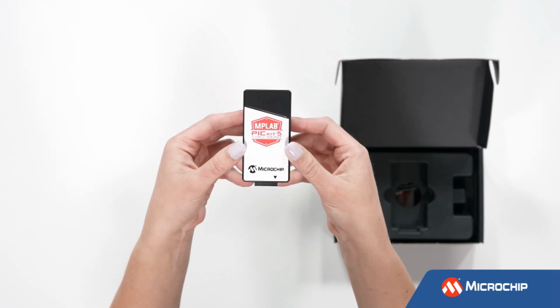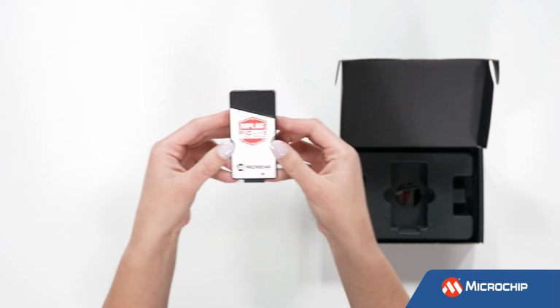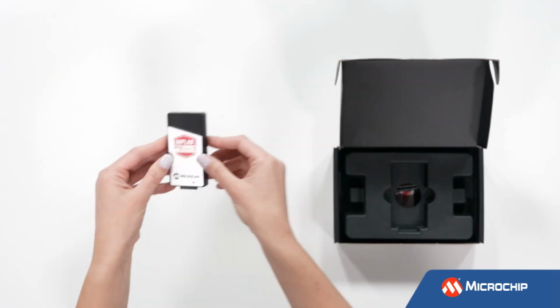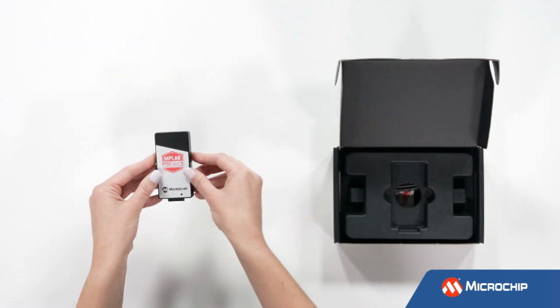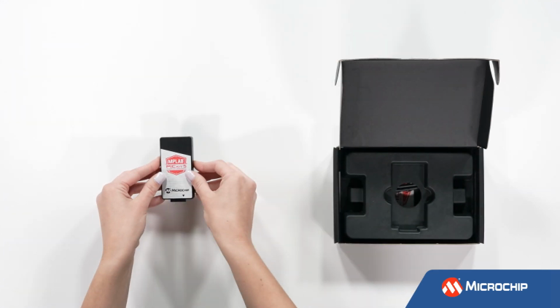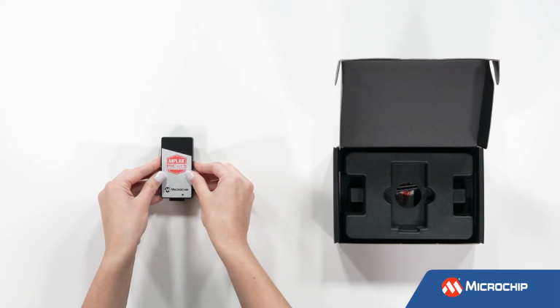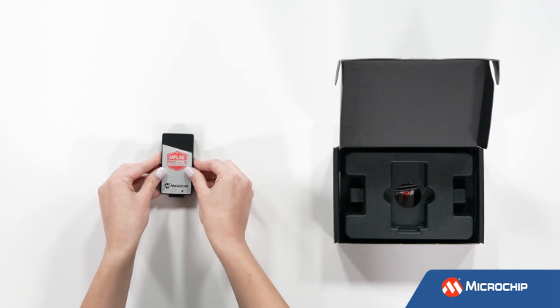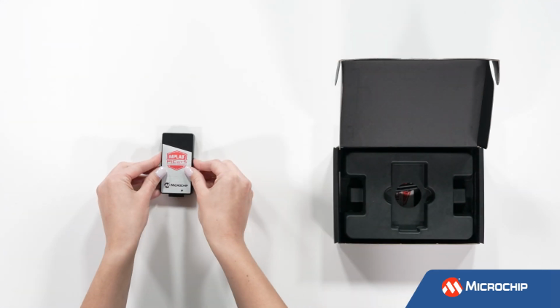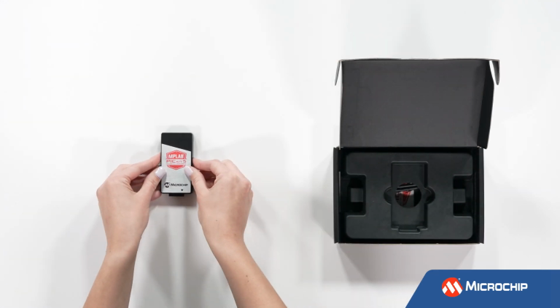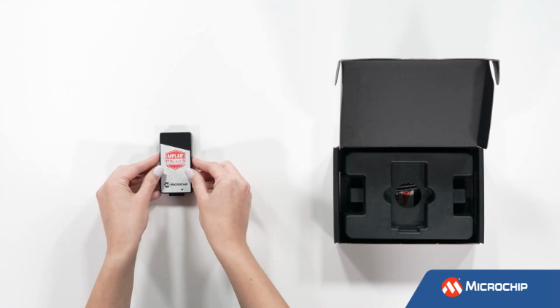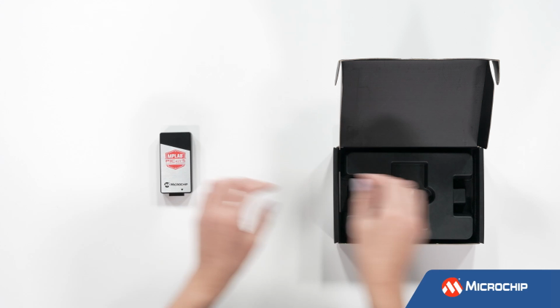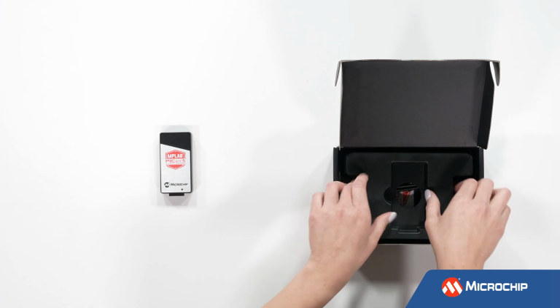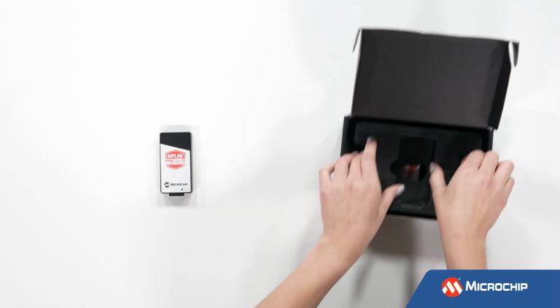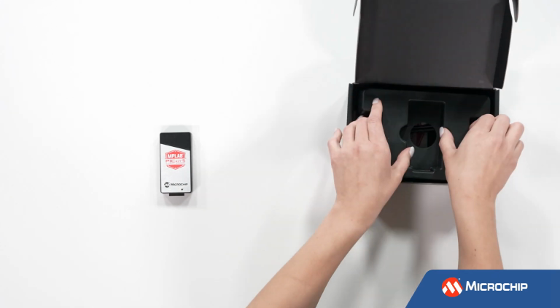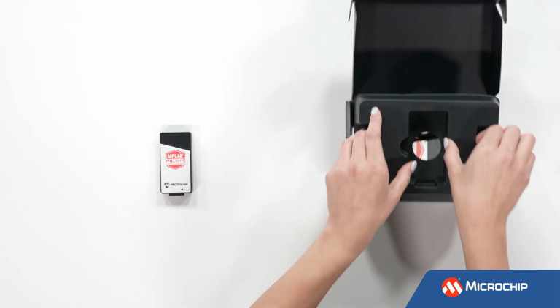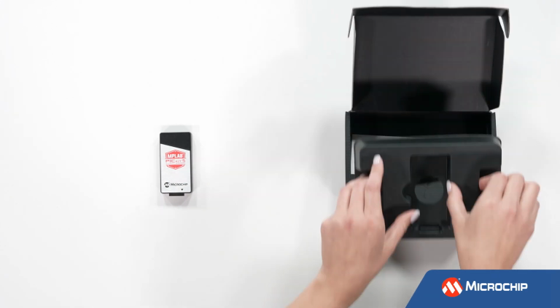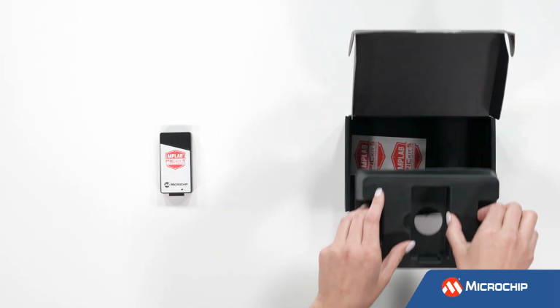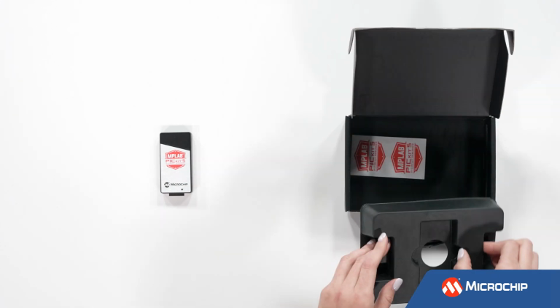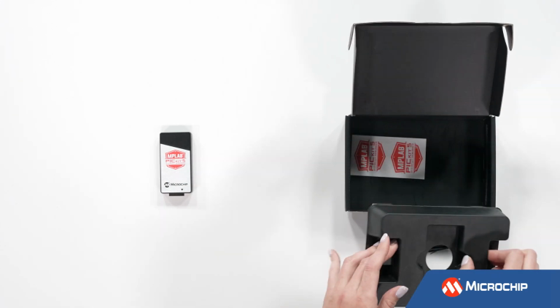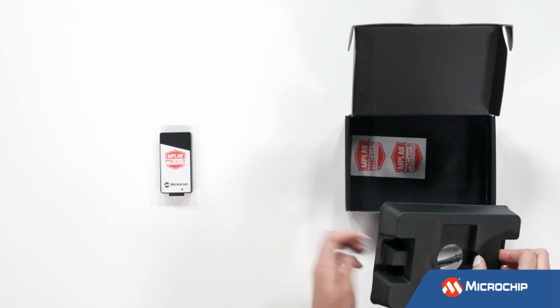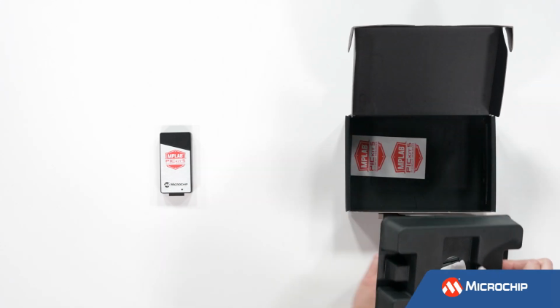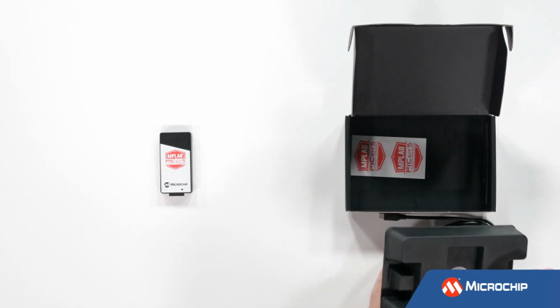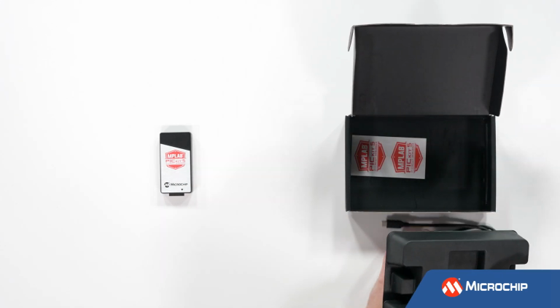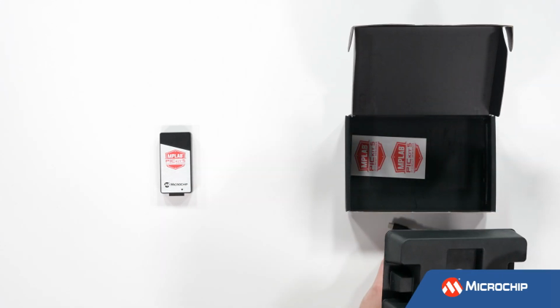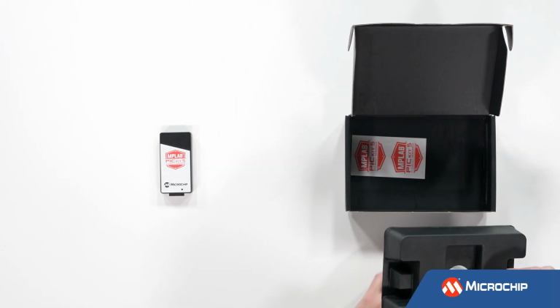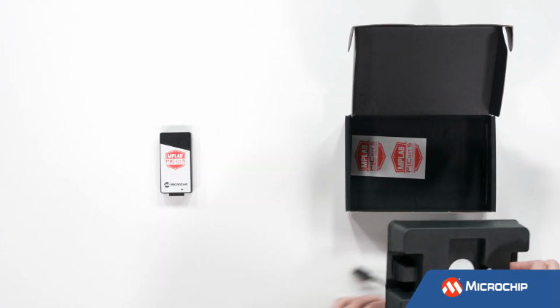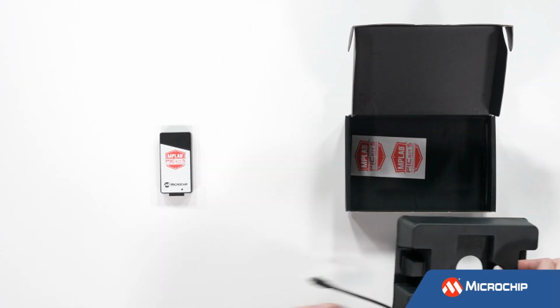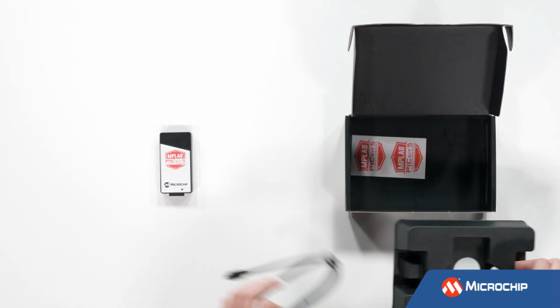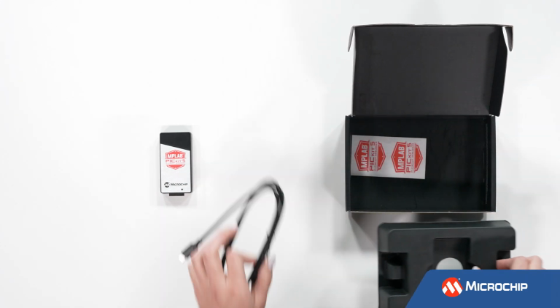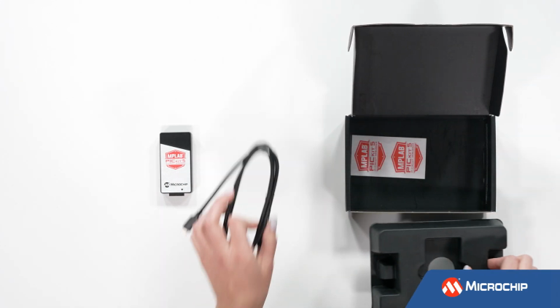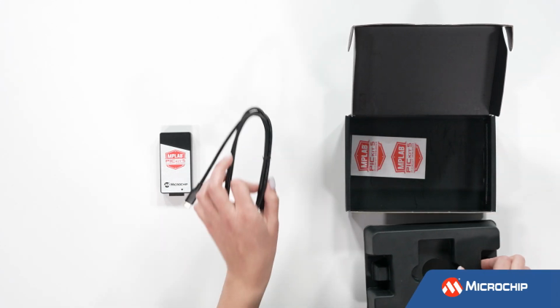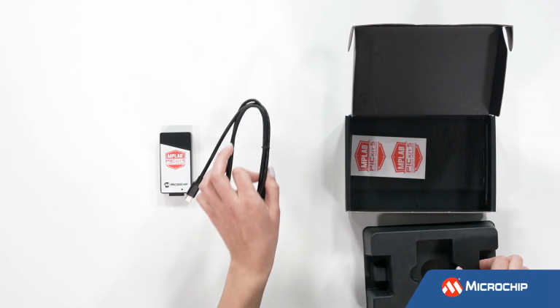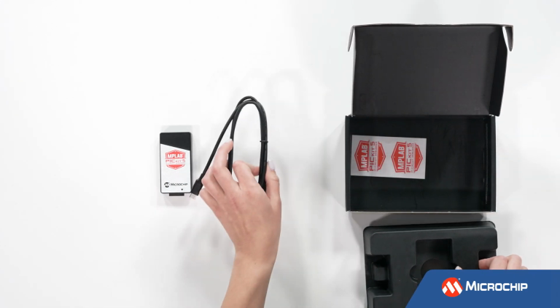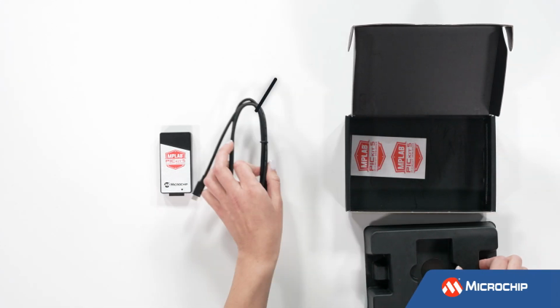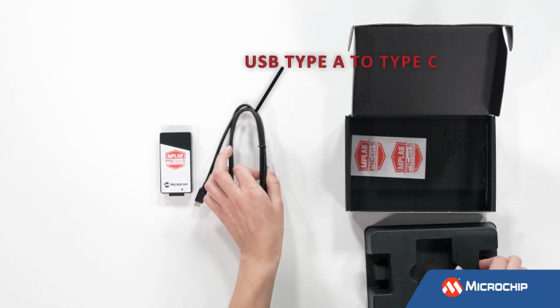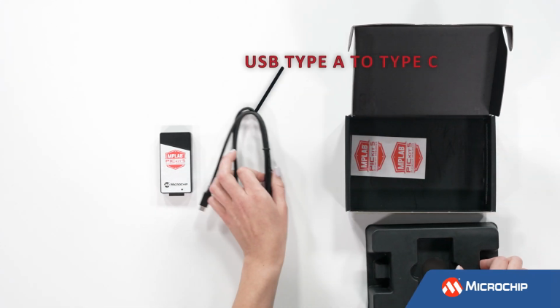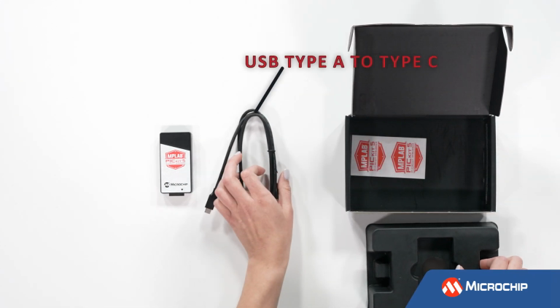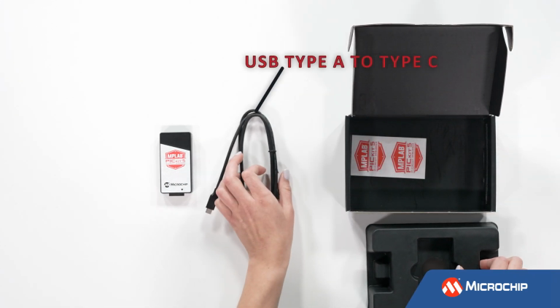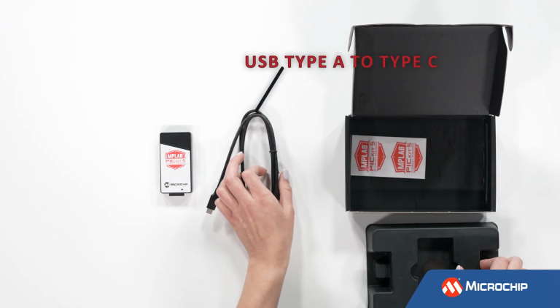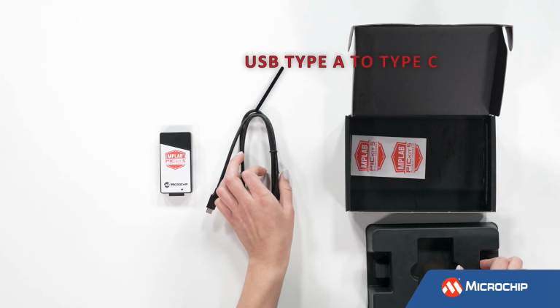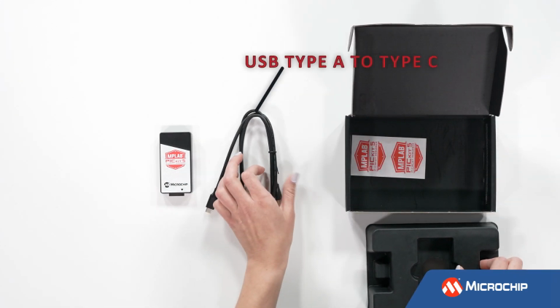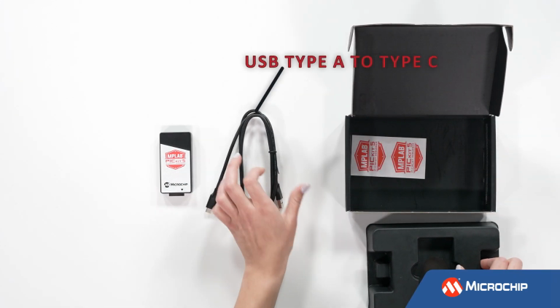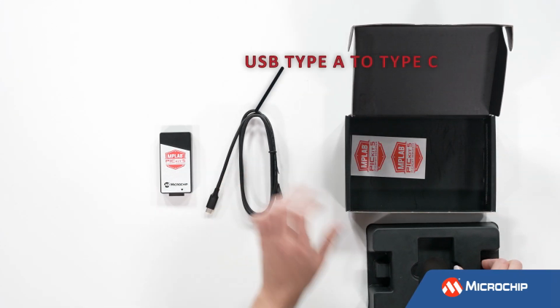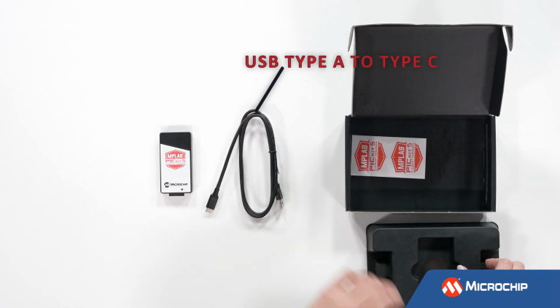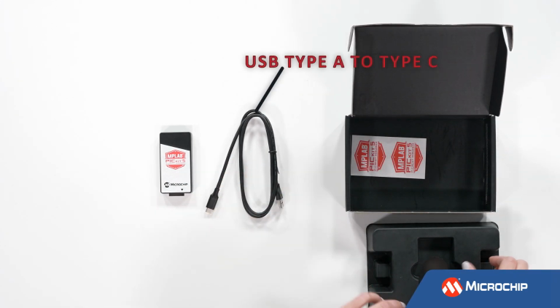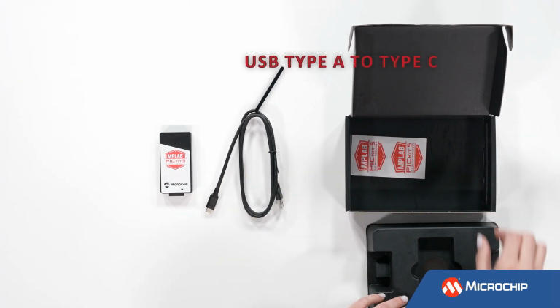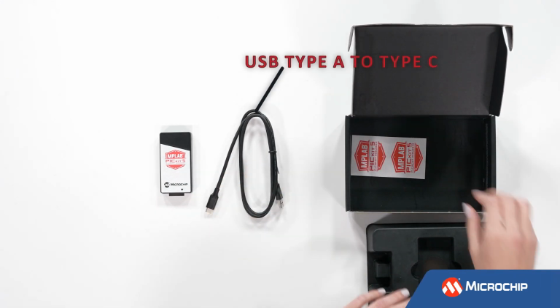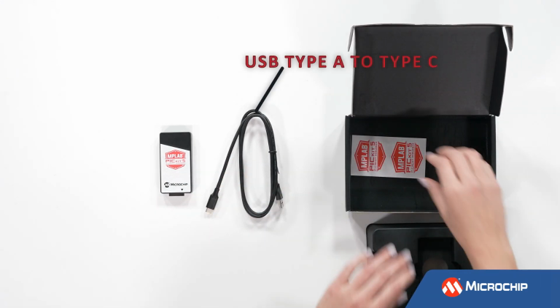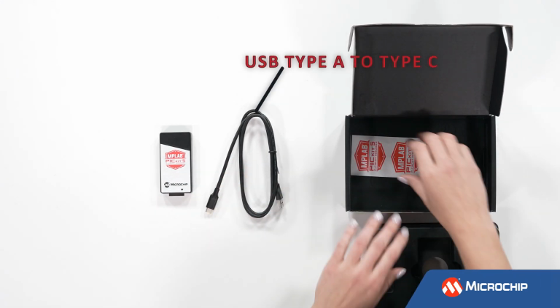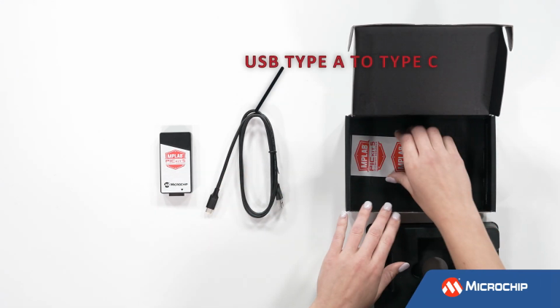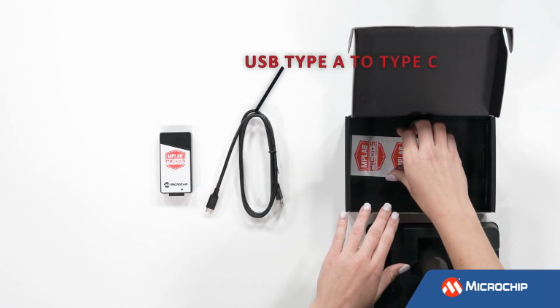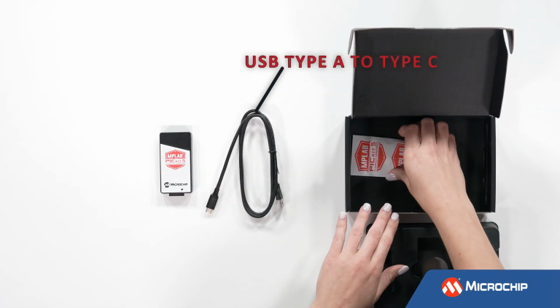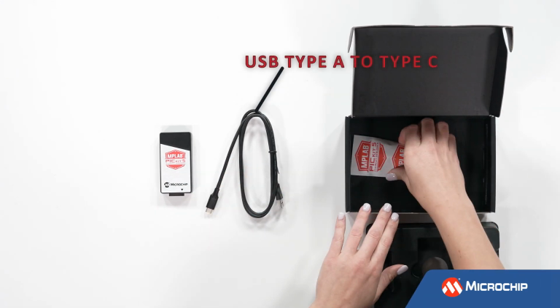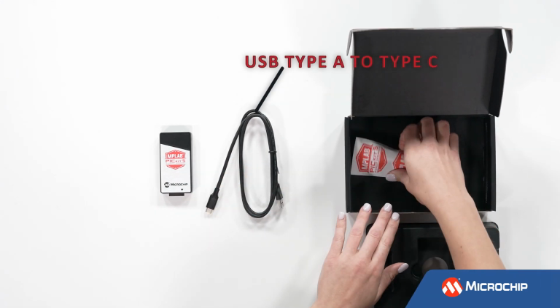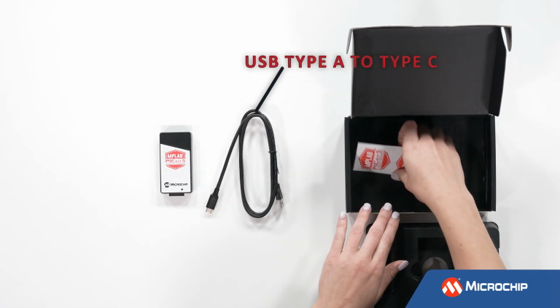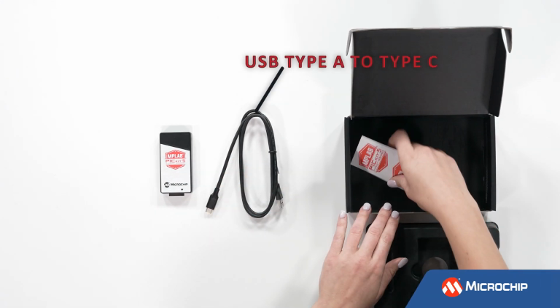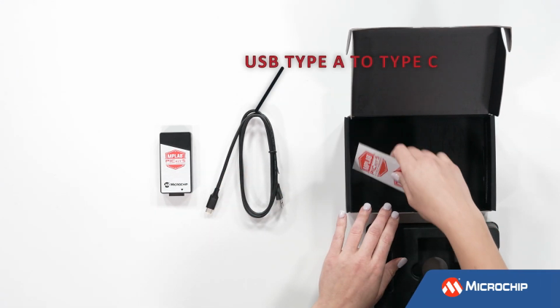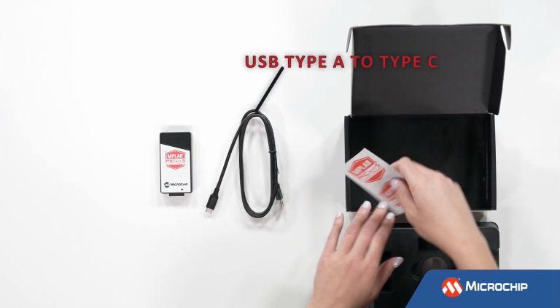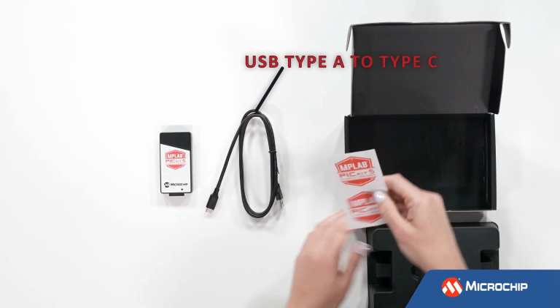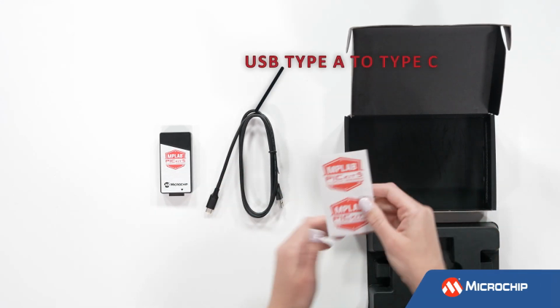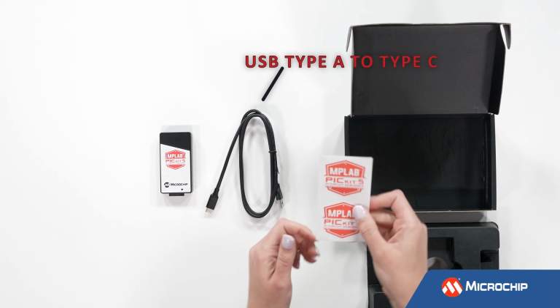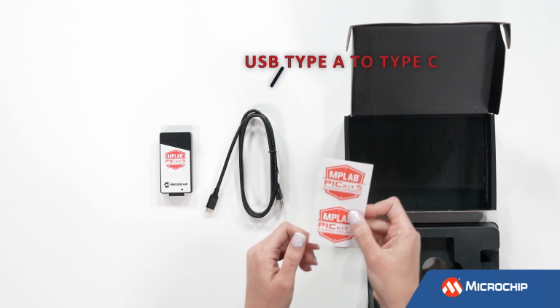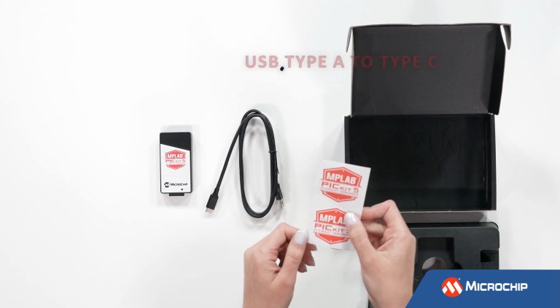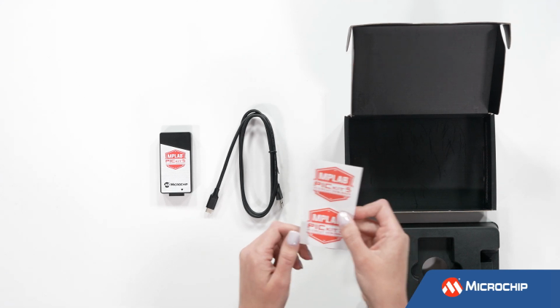In addition to the debugger, you'll find a USB Type-A to Type-C cable and a couple of stickers in the box.